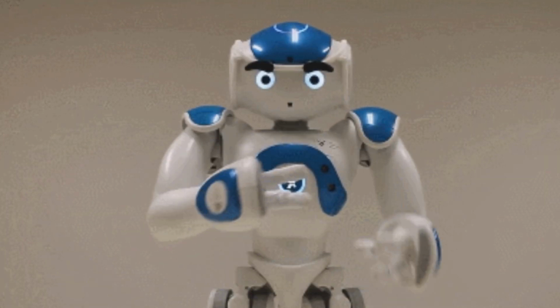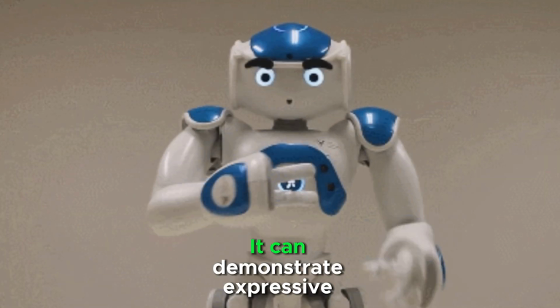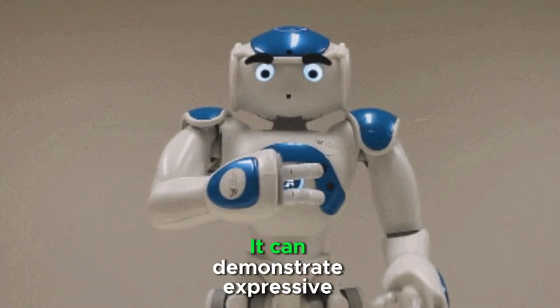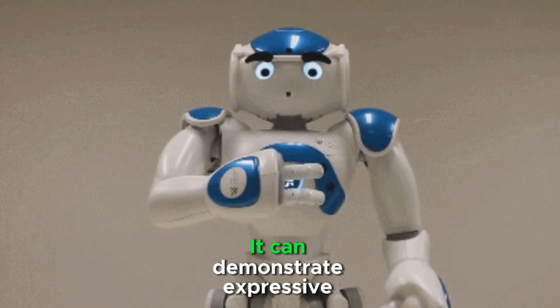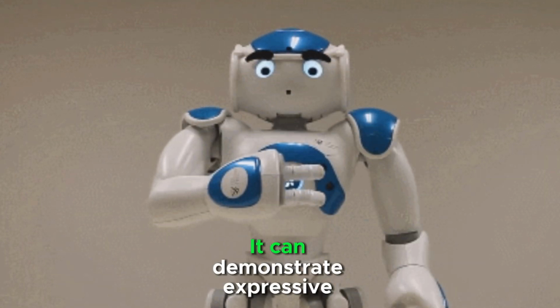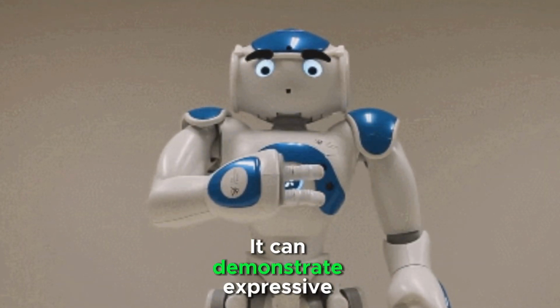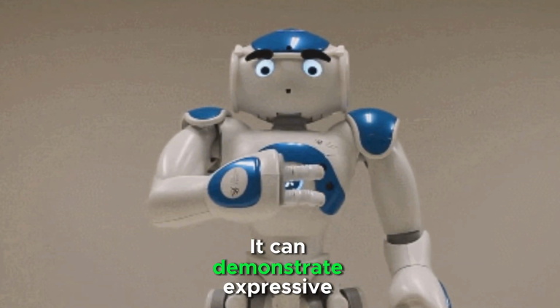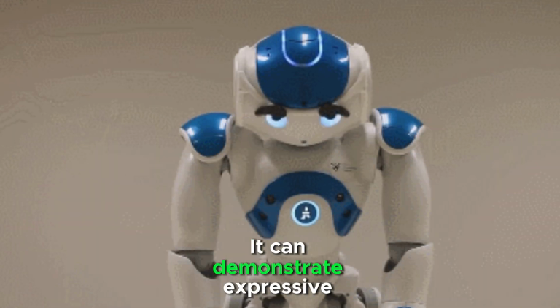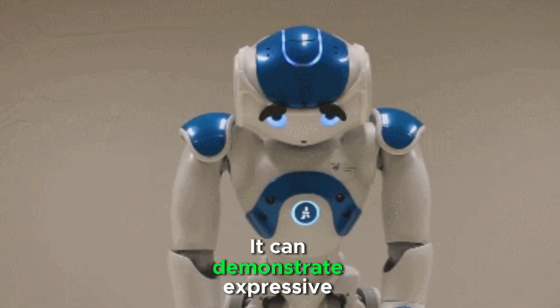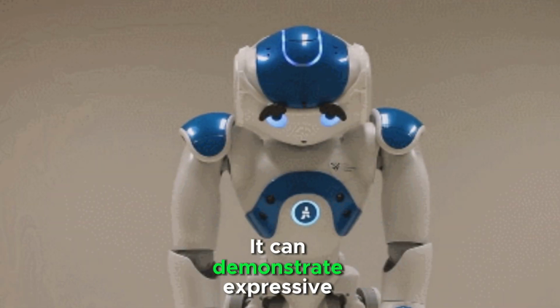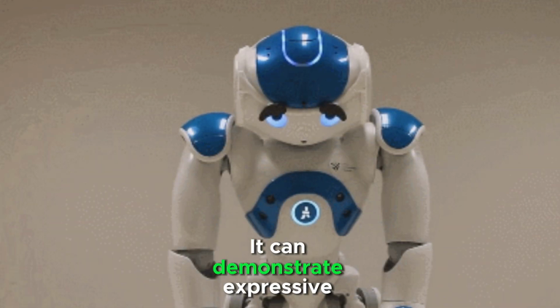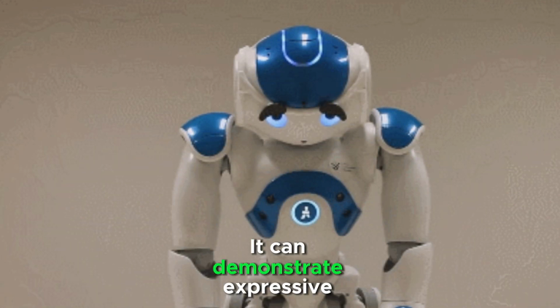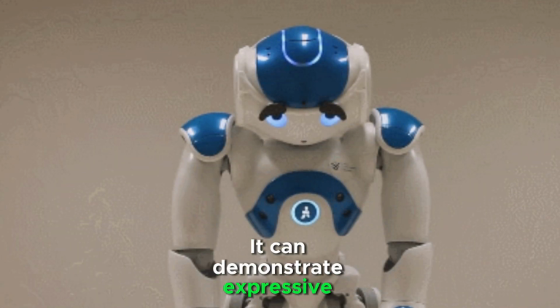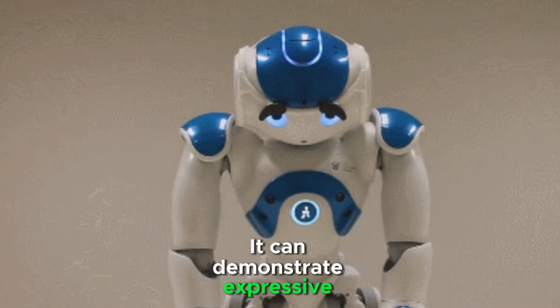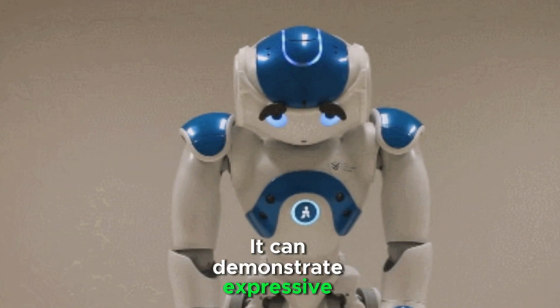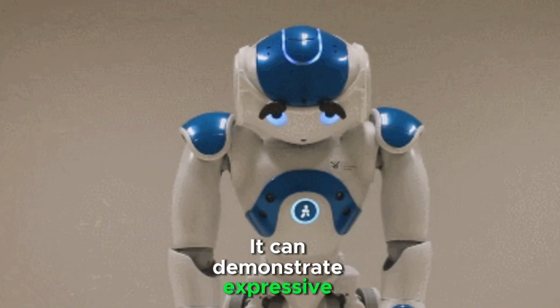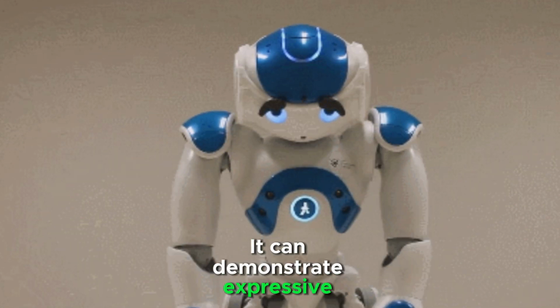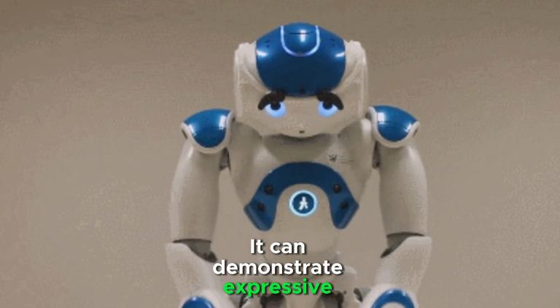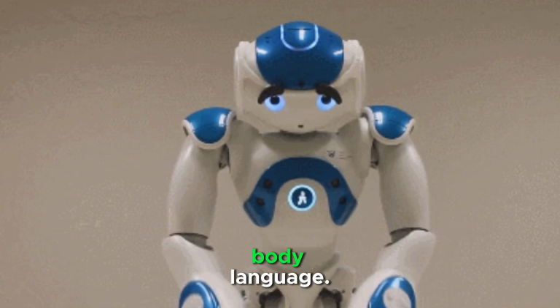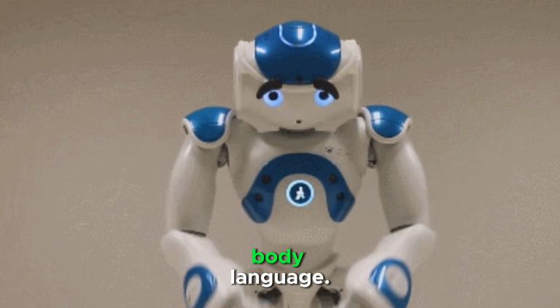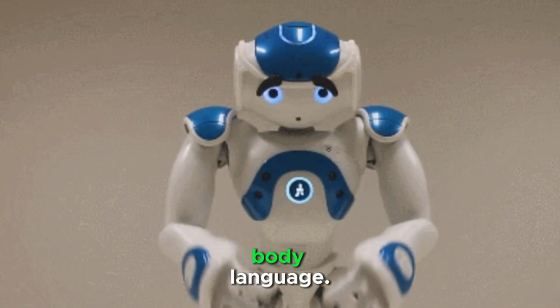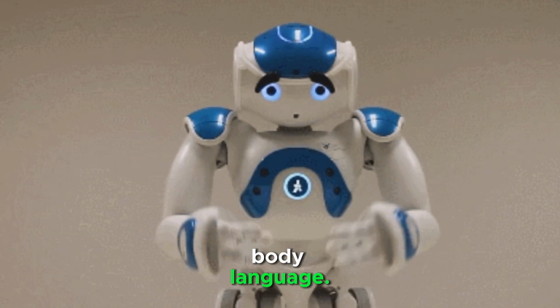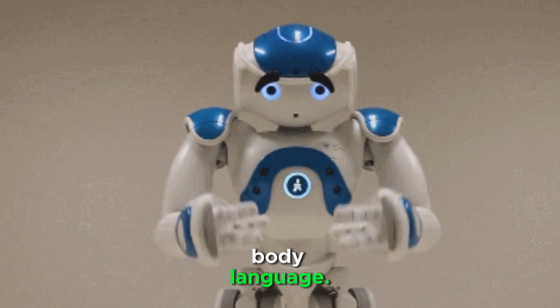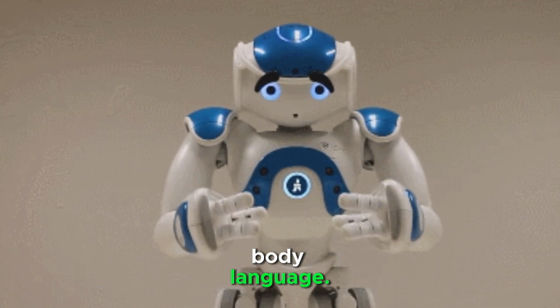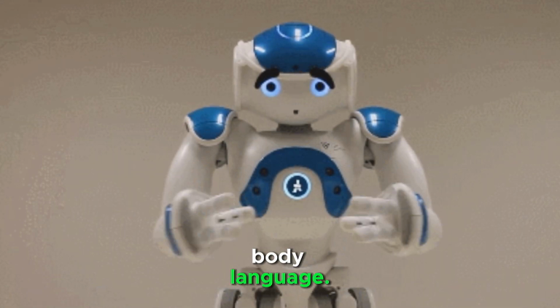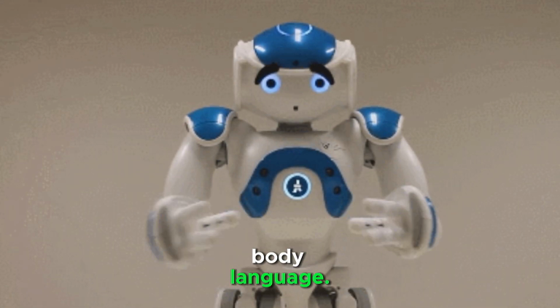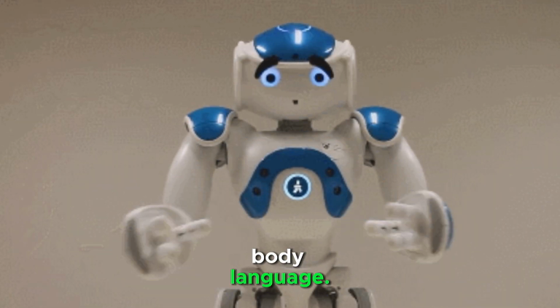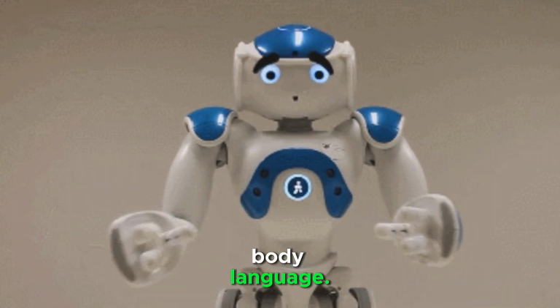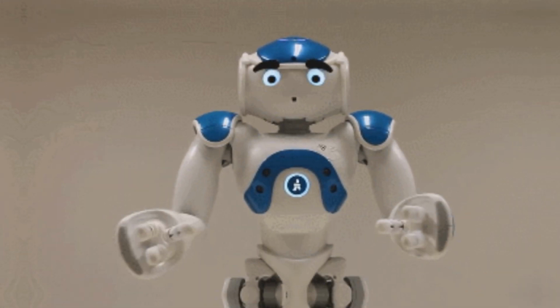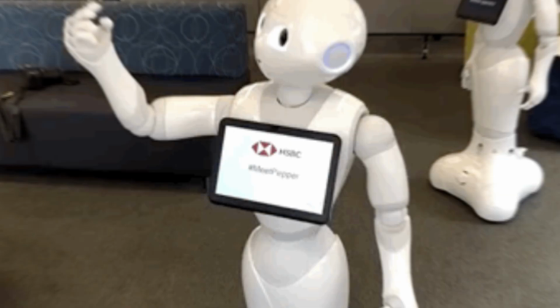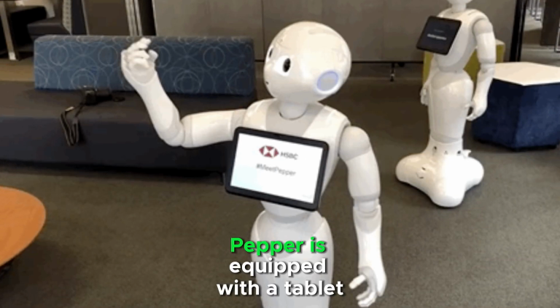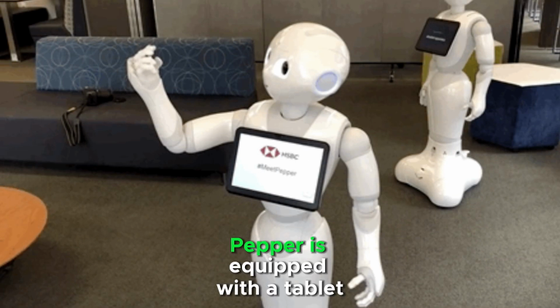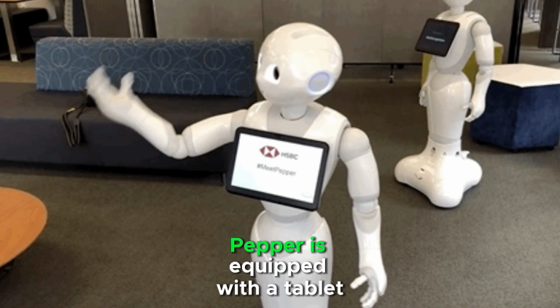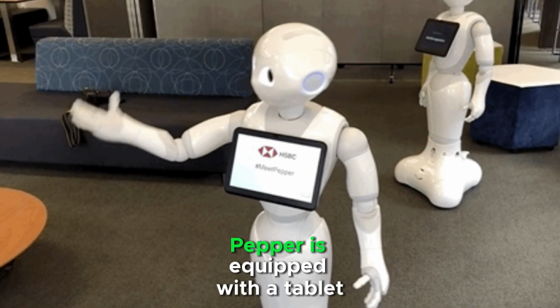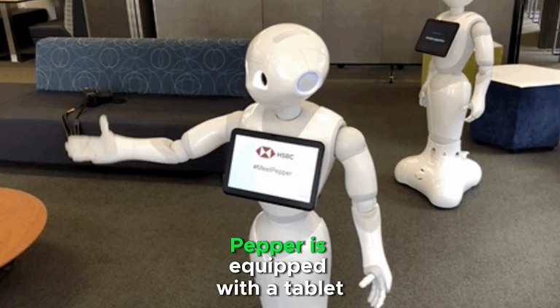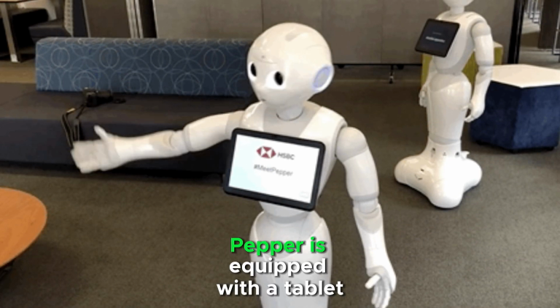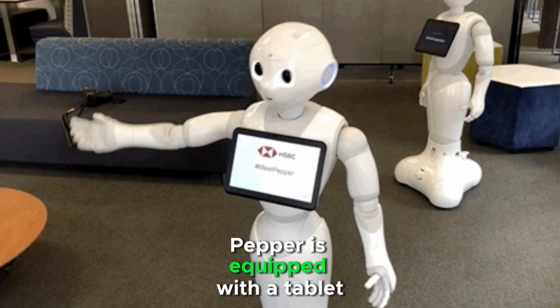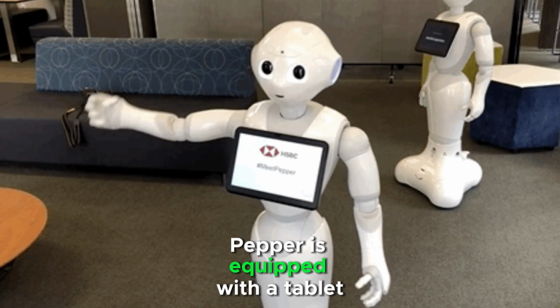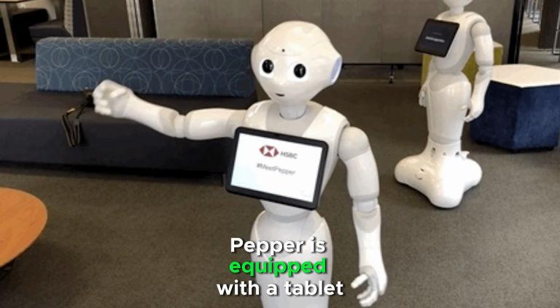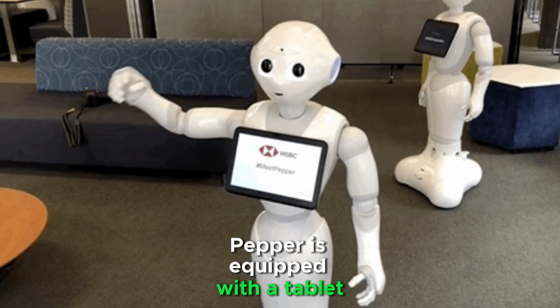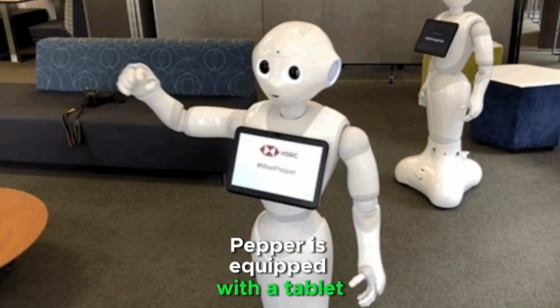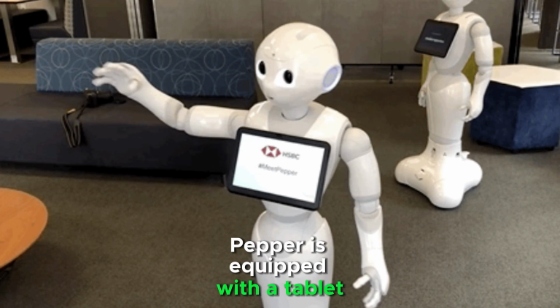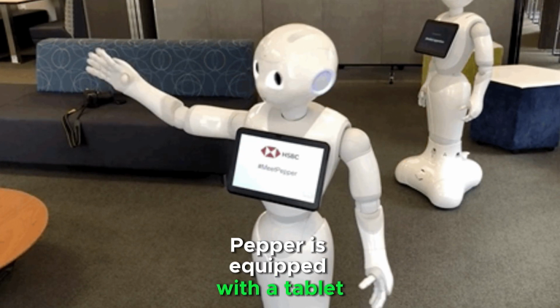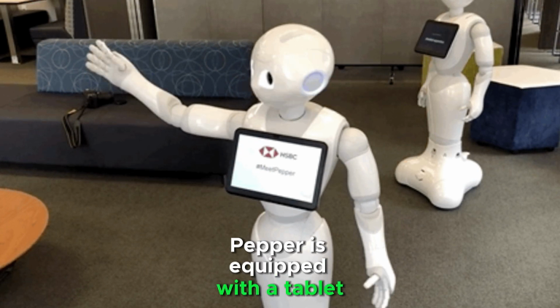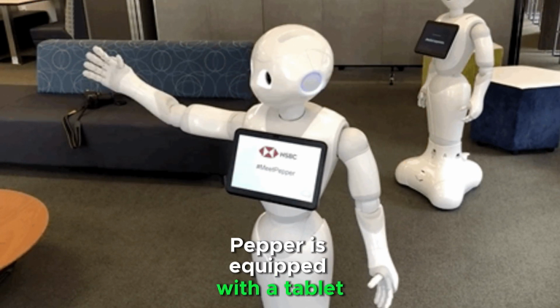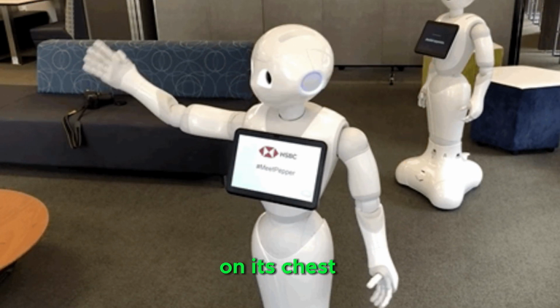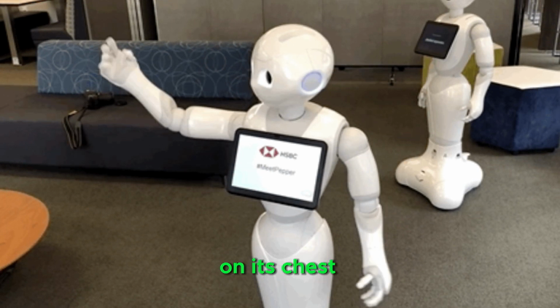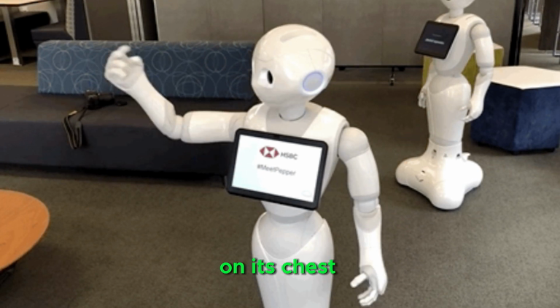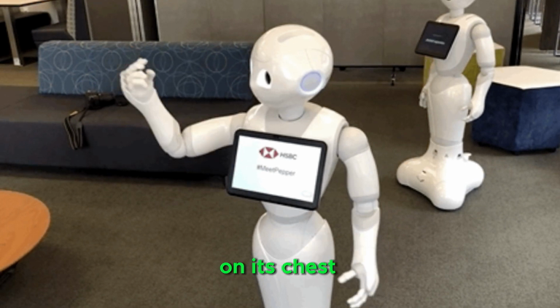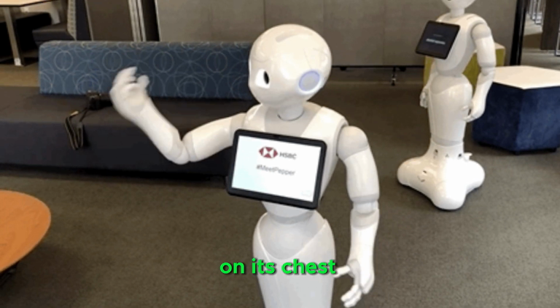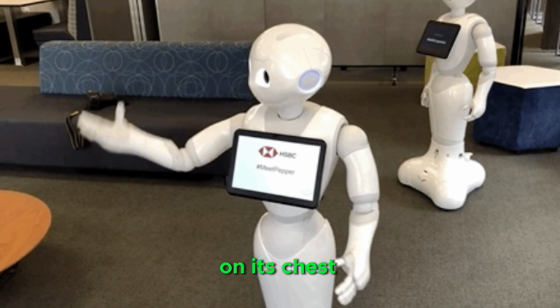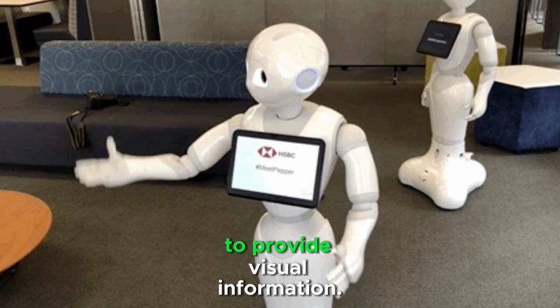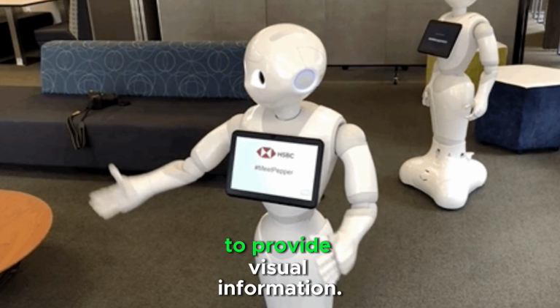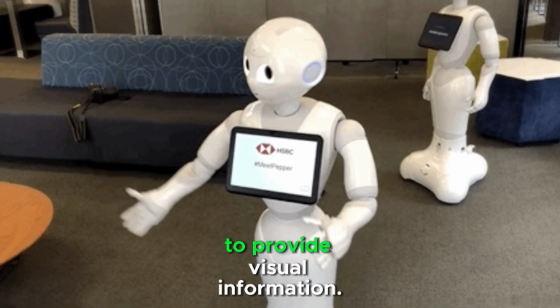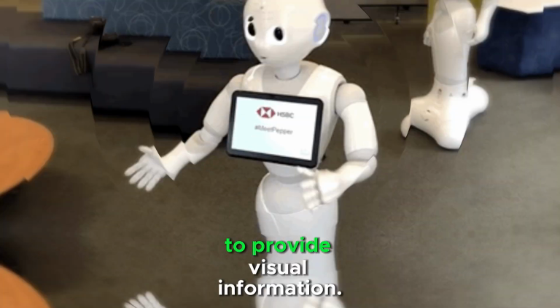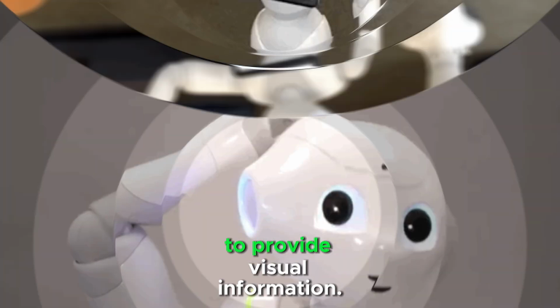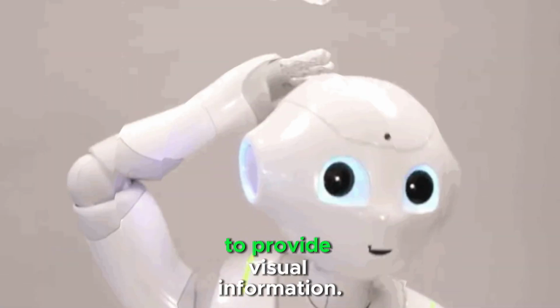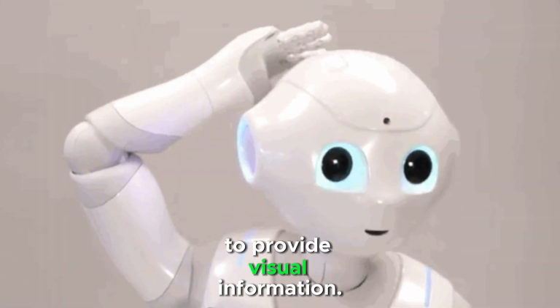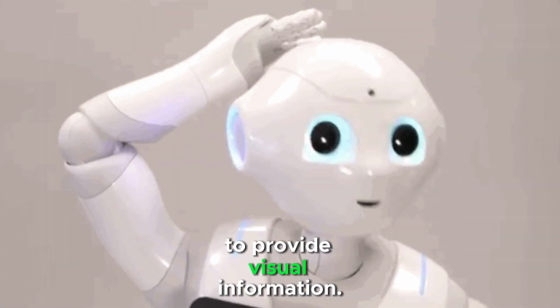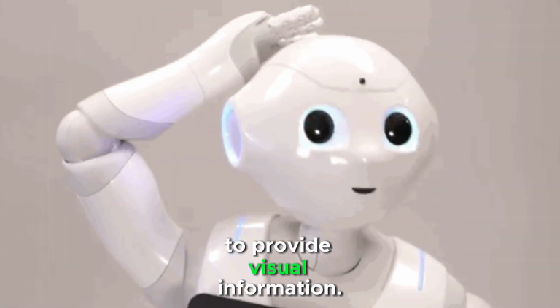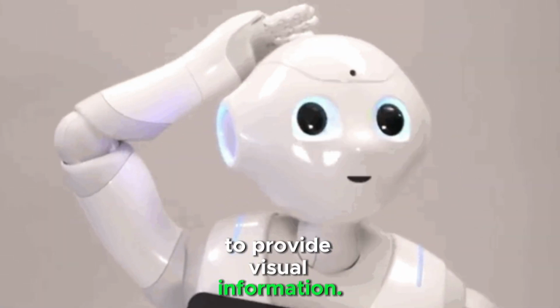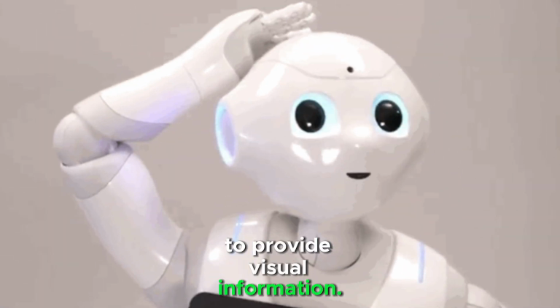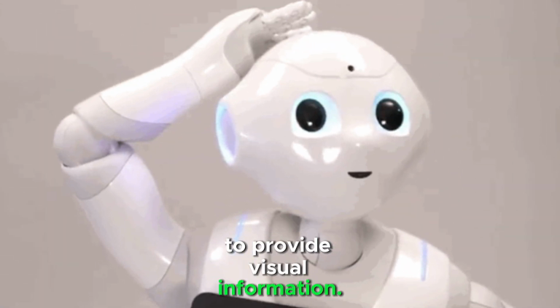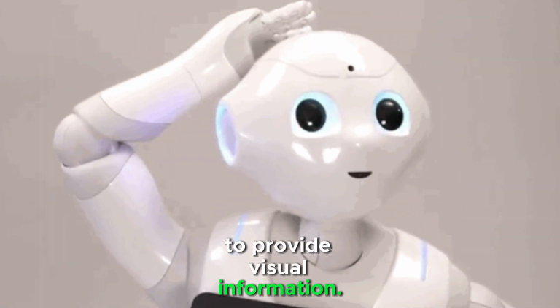It responds to touching gestures and can demonstrate expressive body language. Pepper is equipped with a tablet on its chest to provide visual information.